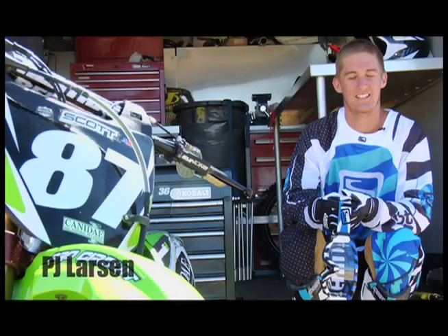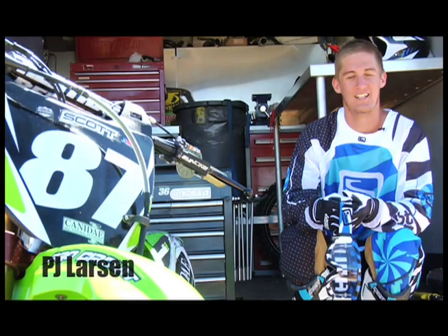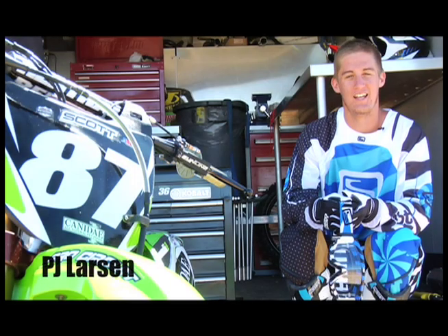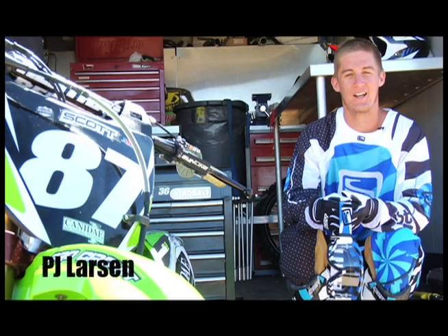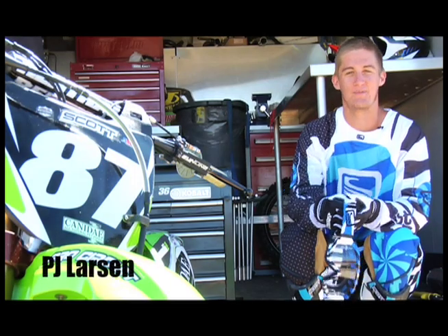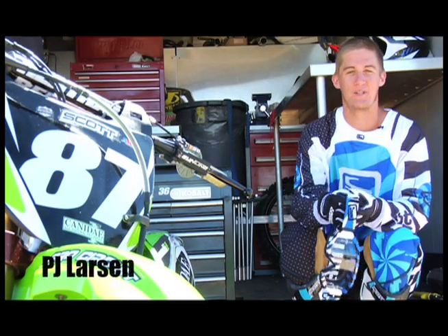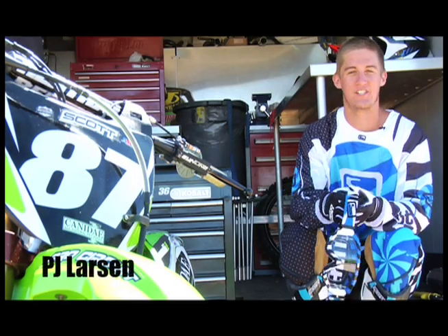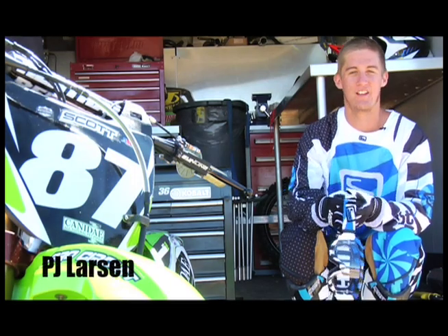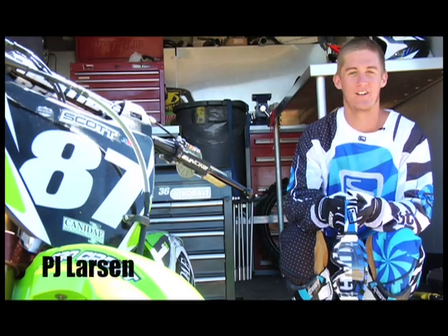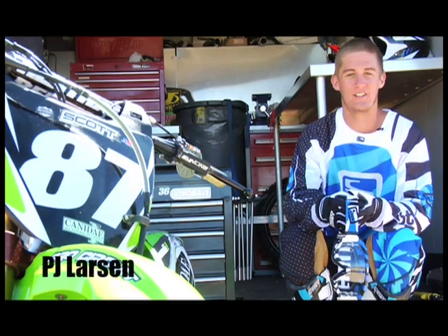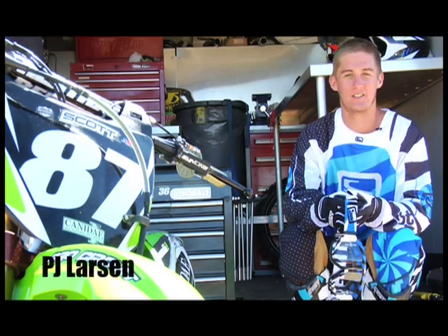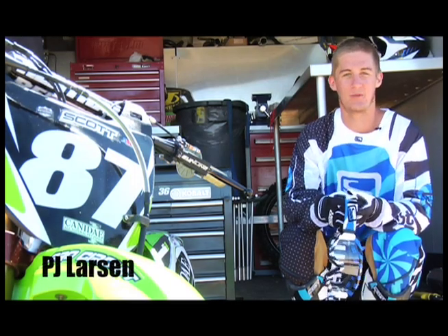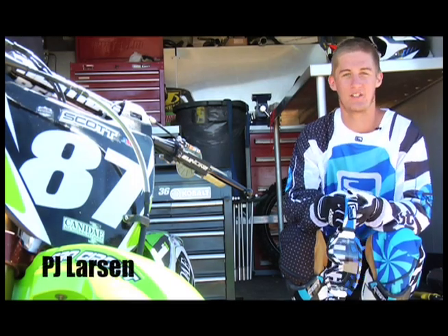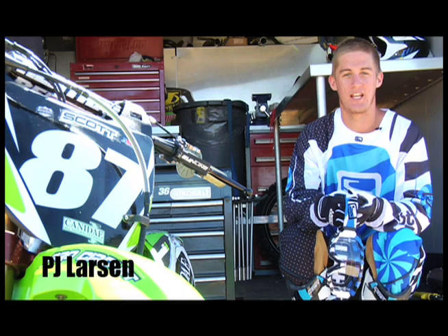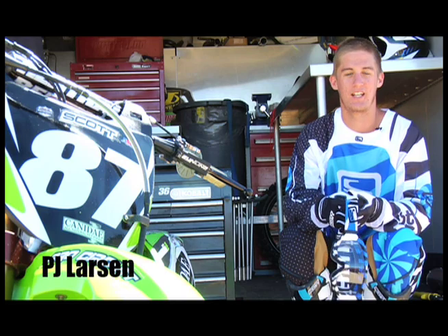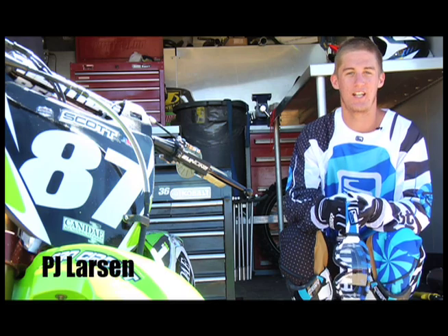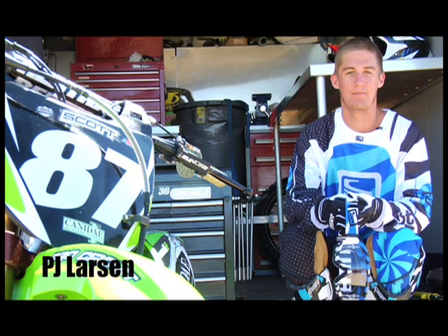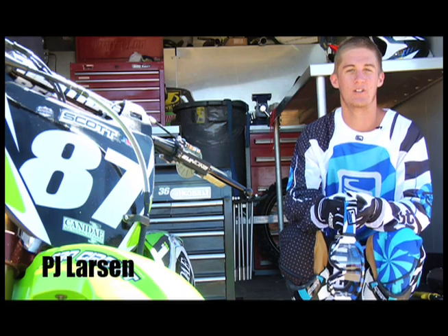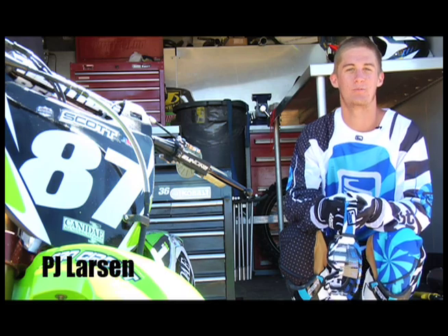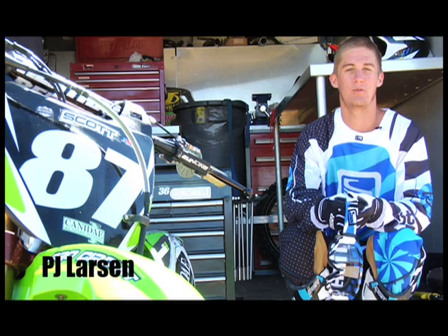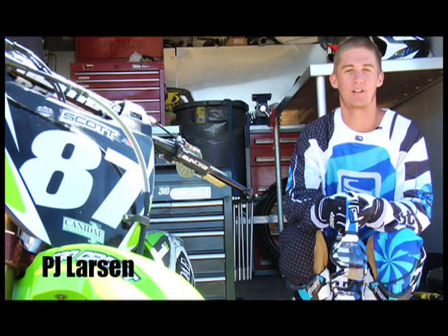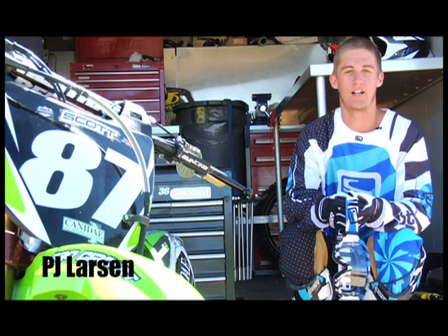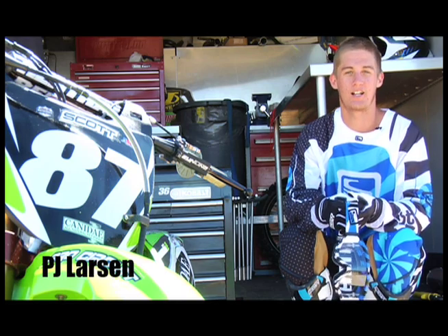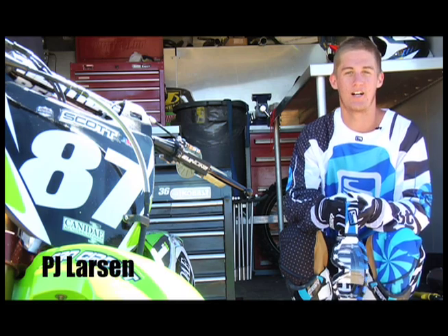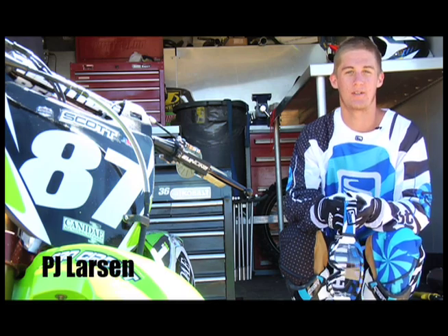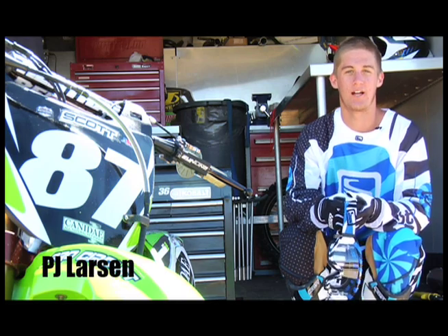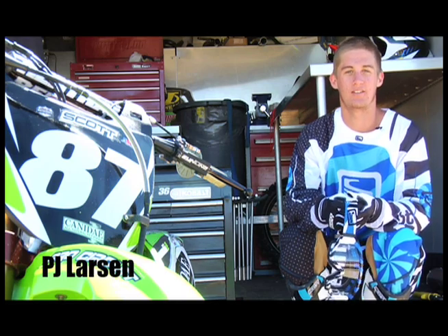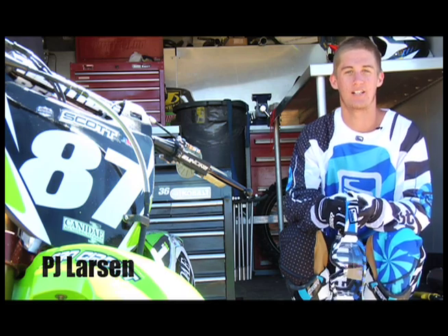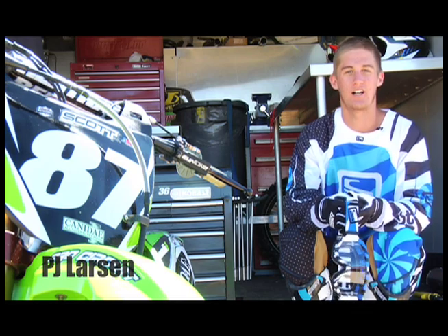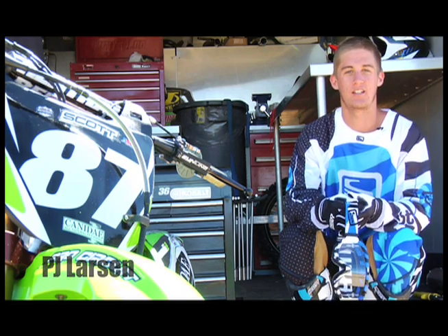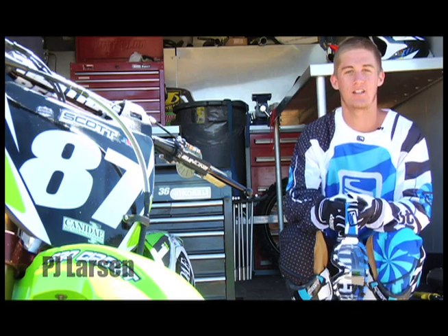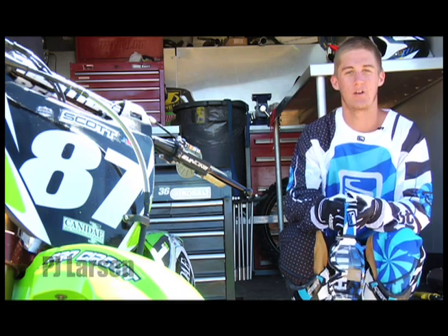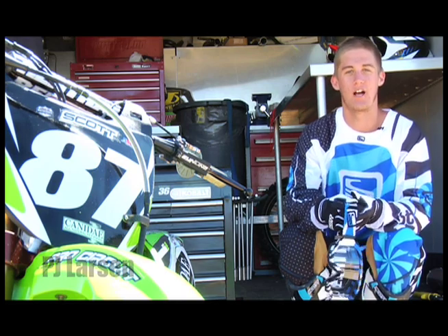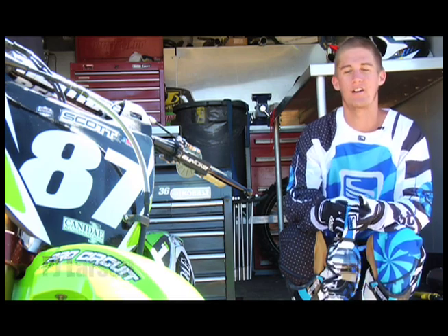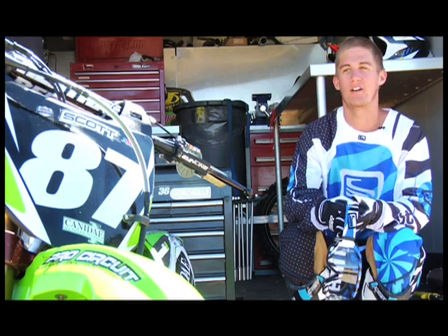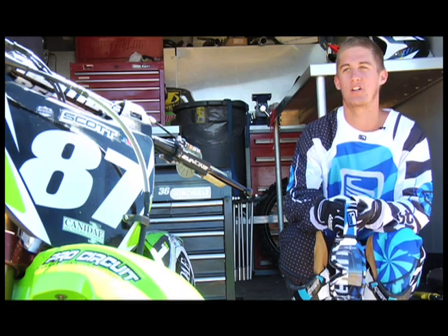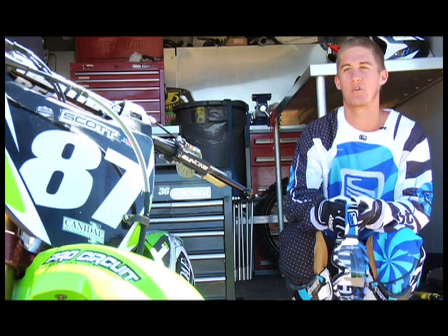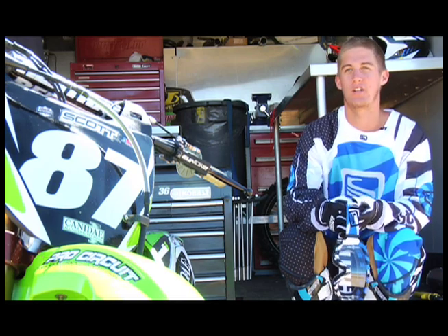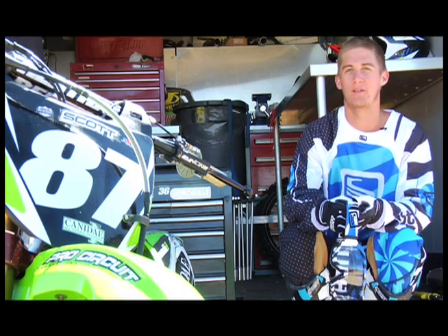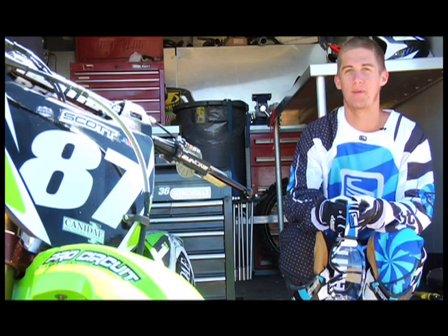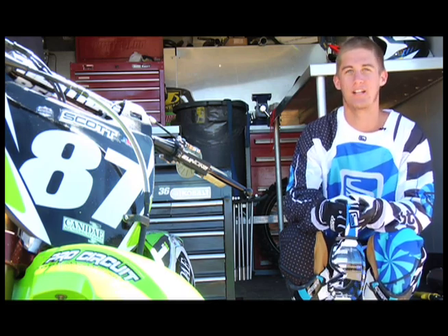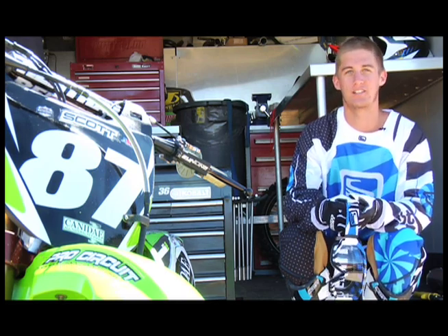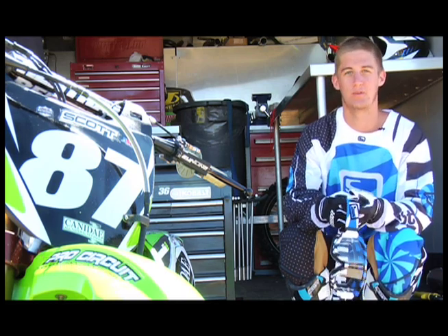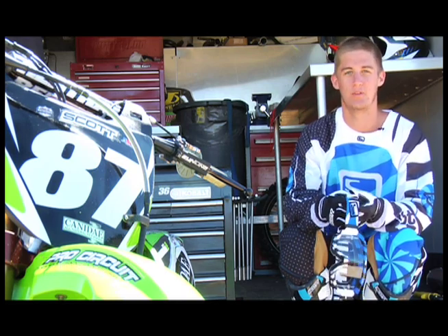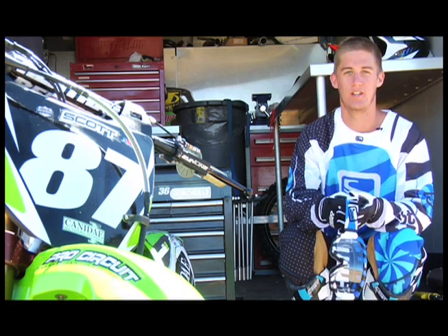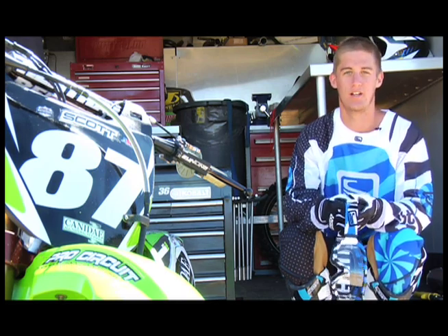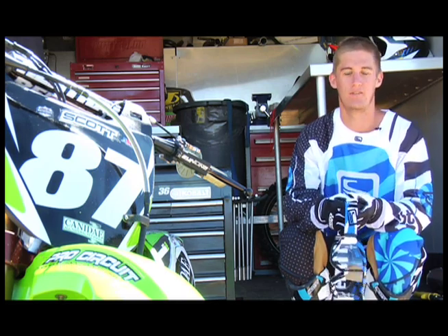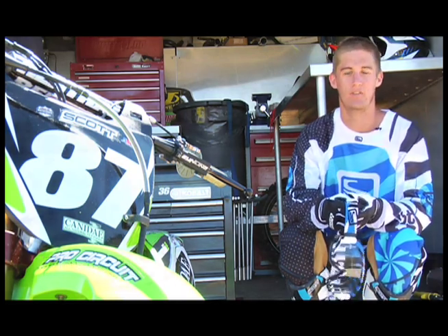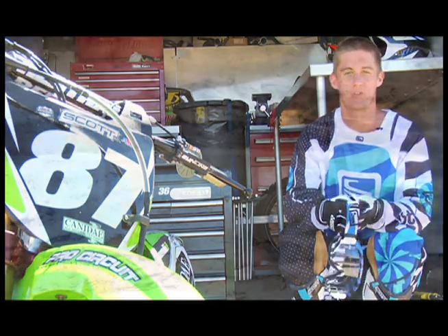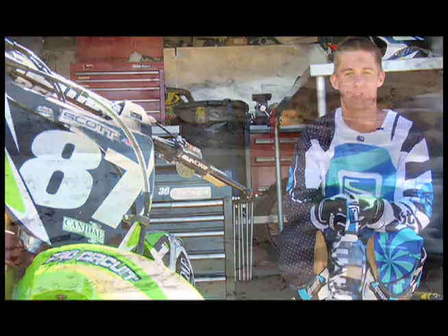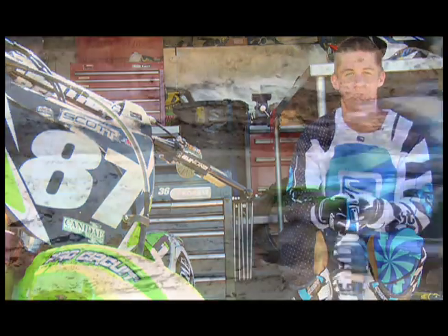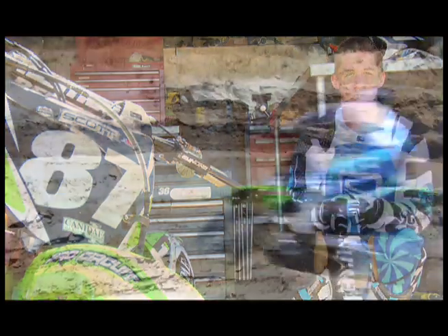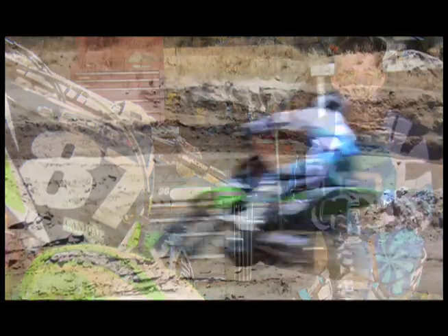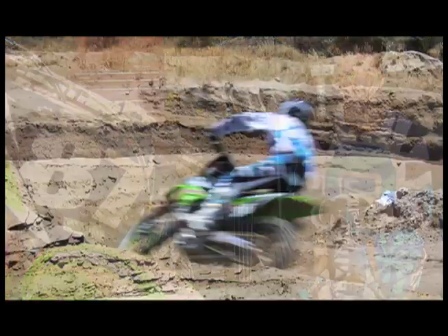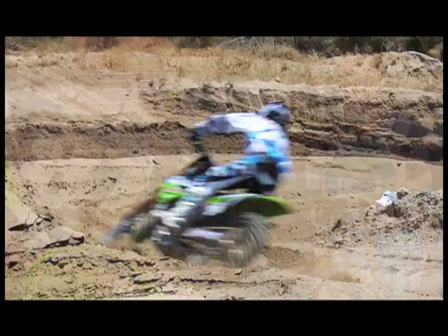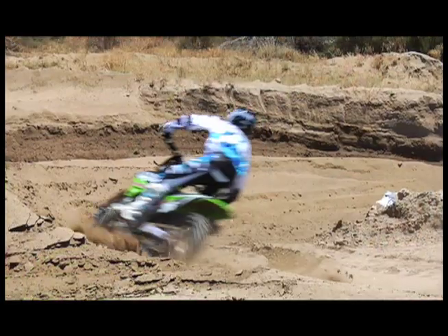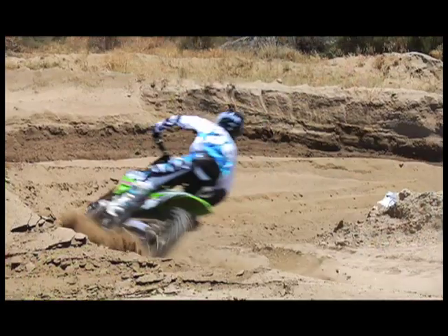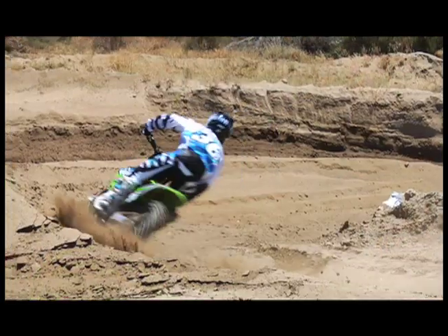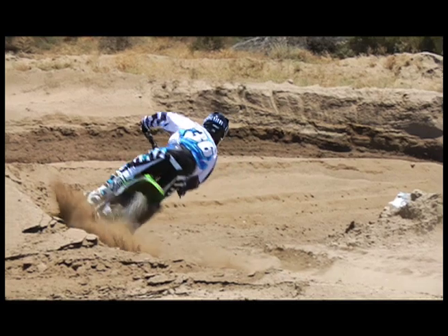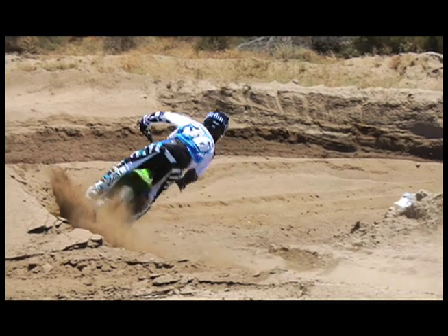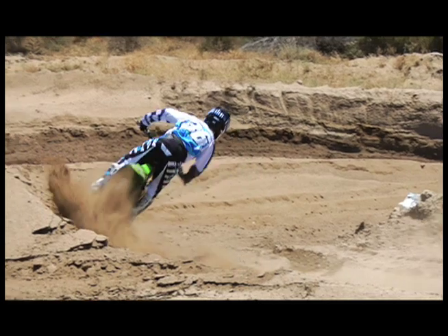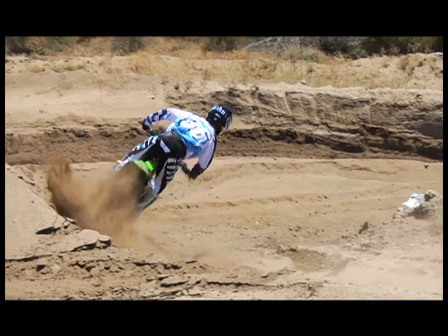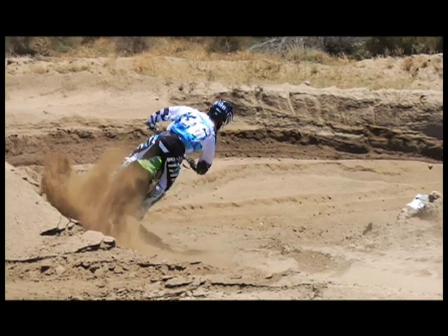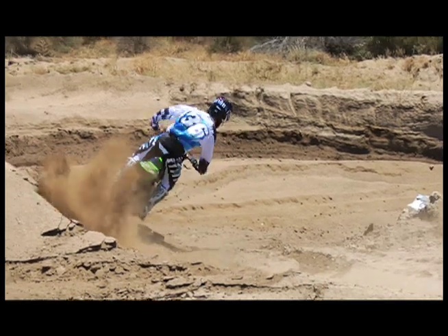I'm PJ Larson with canadaymotorsport.com Kawasaki. We're out here at Kauia MX doing the photo shoot for the 2010 Scott Gear.